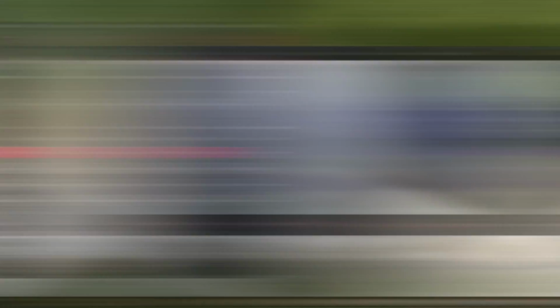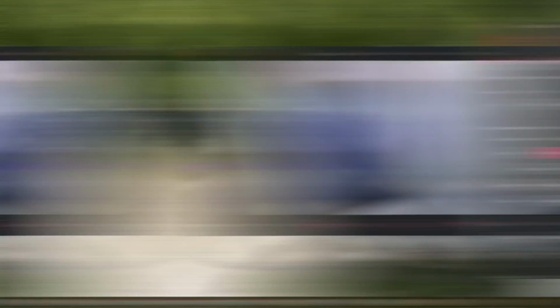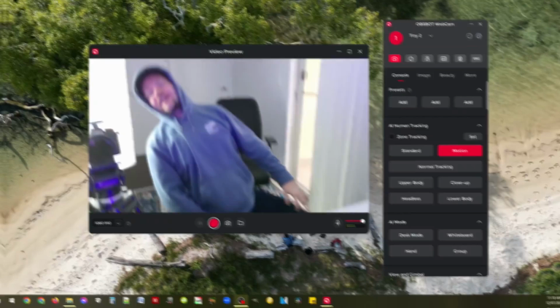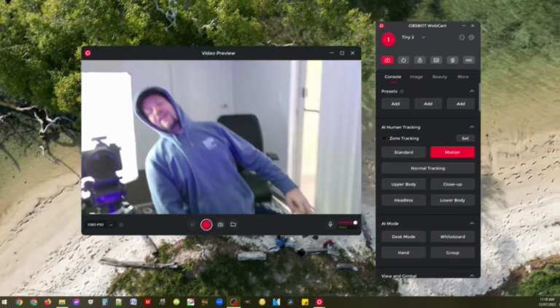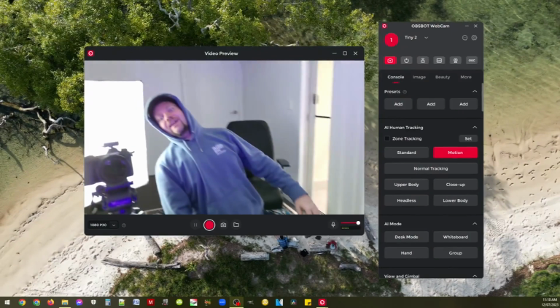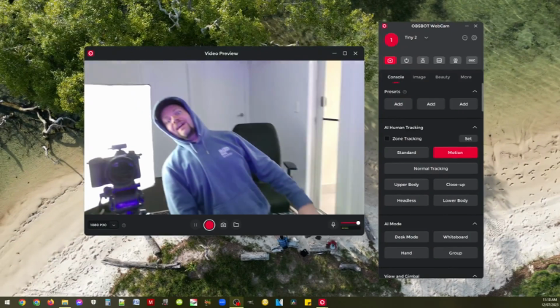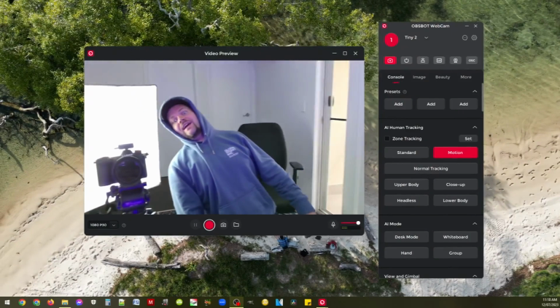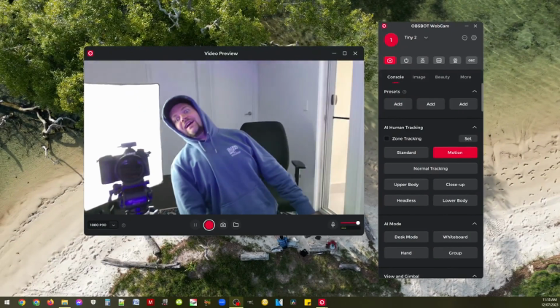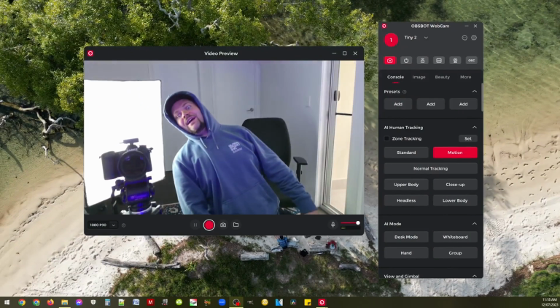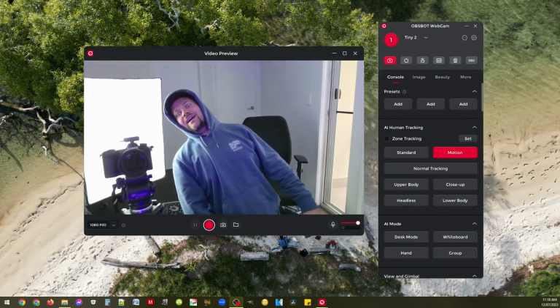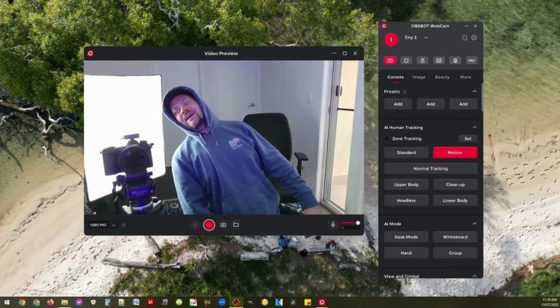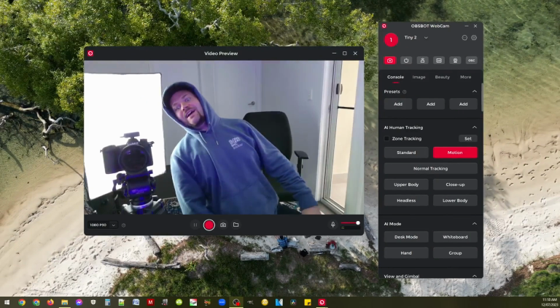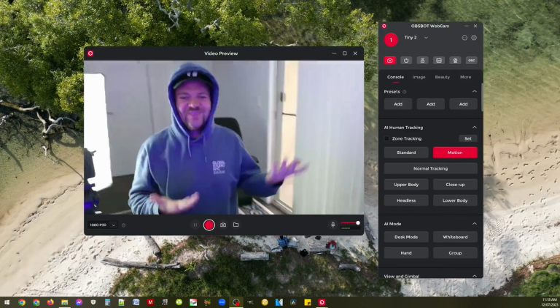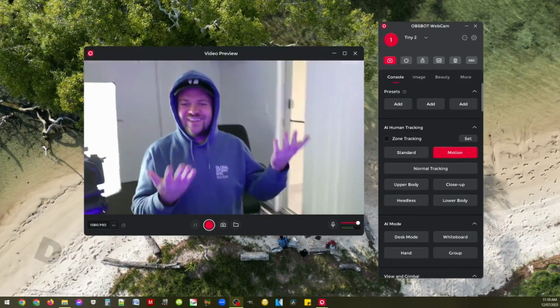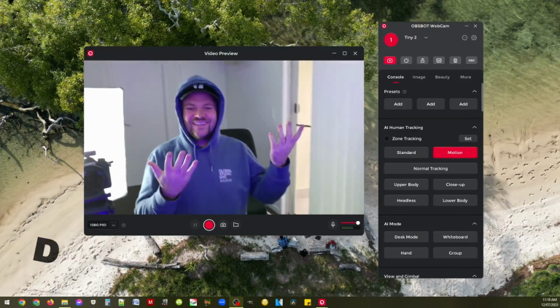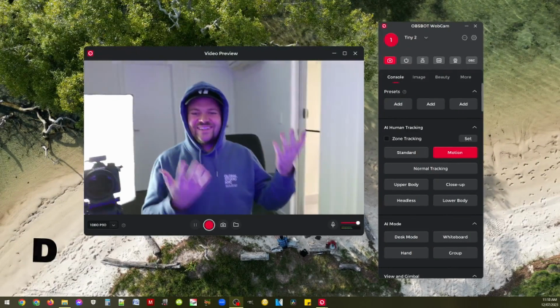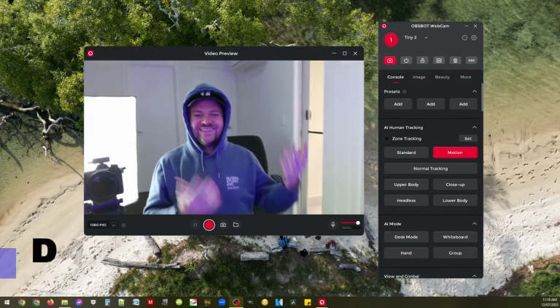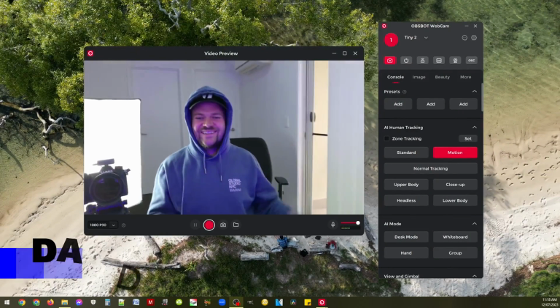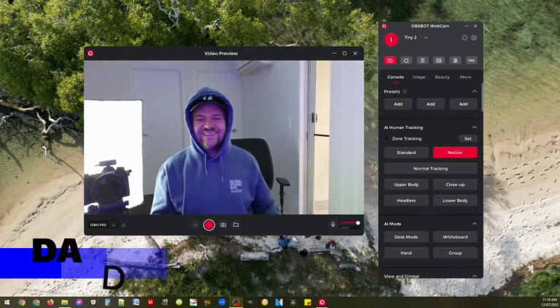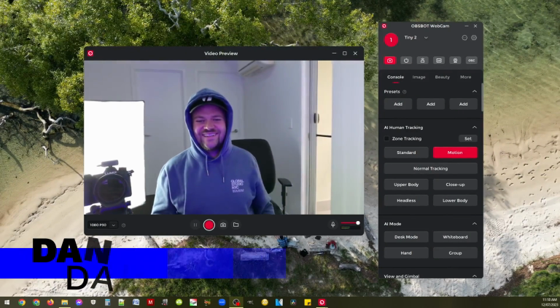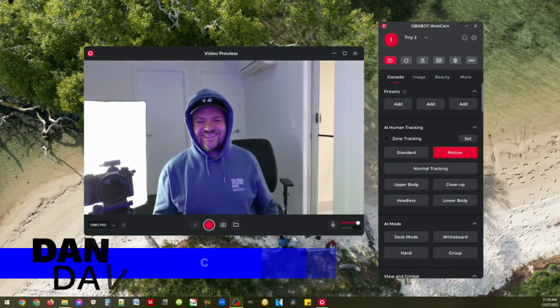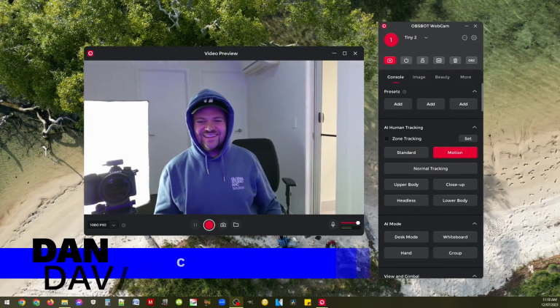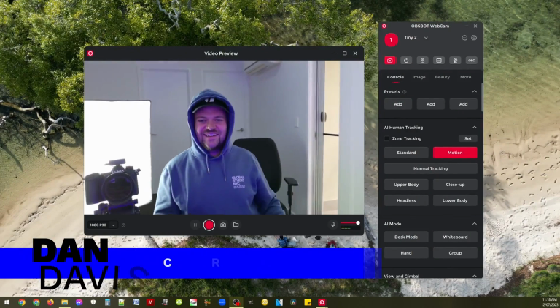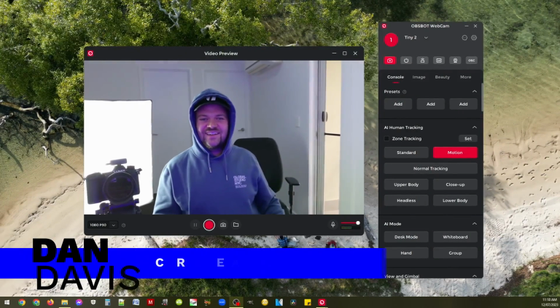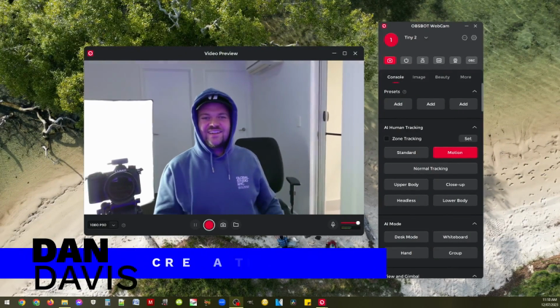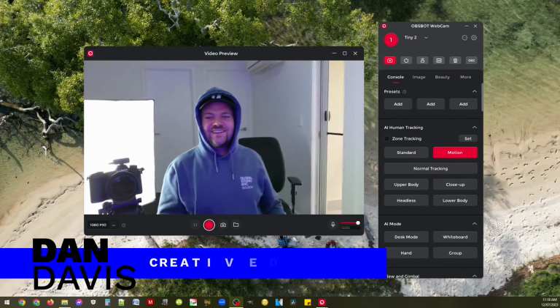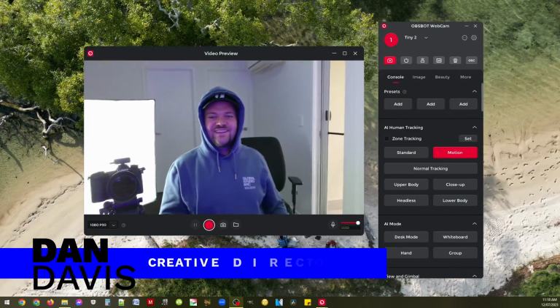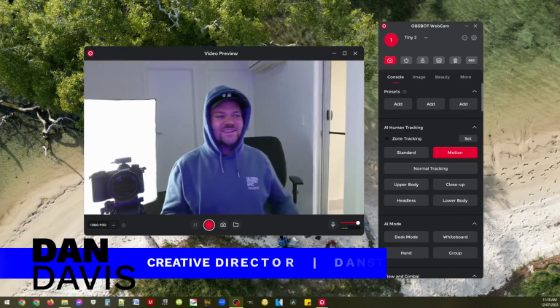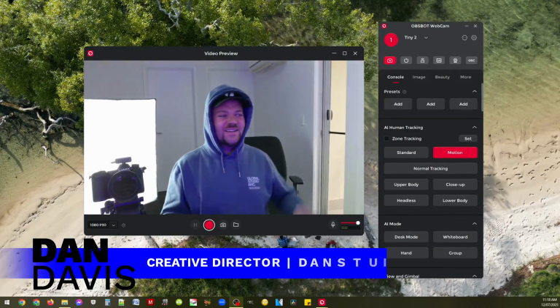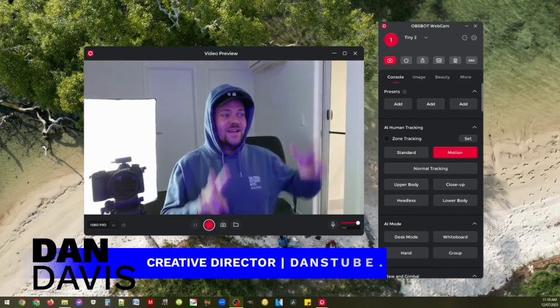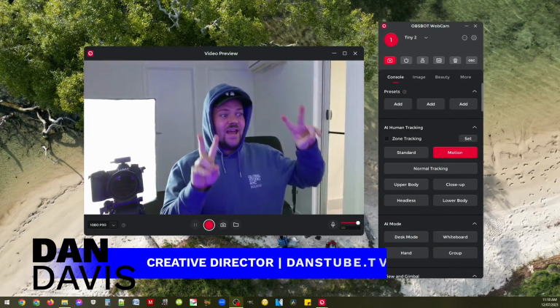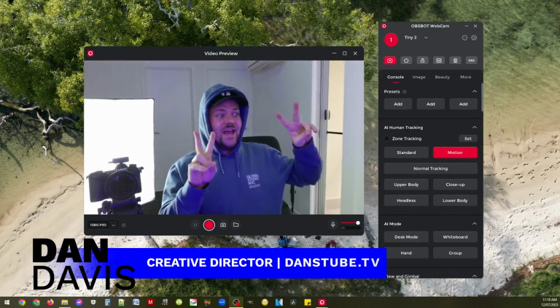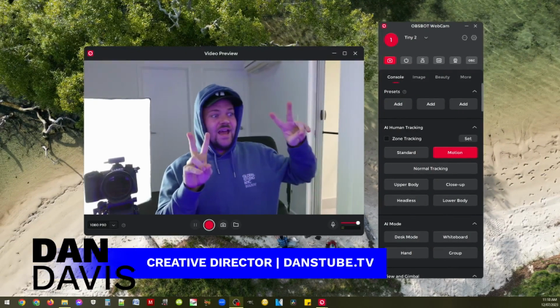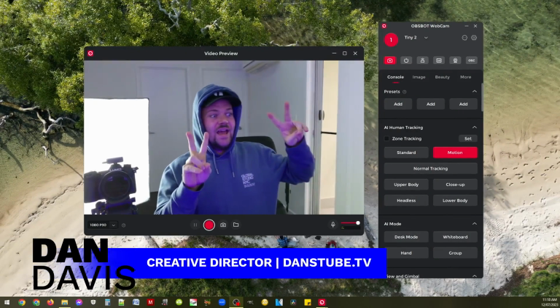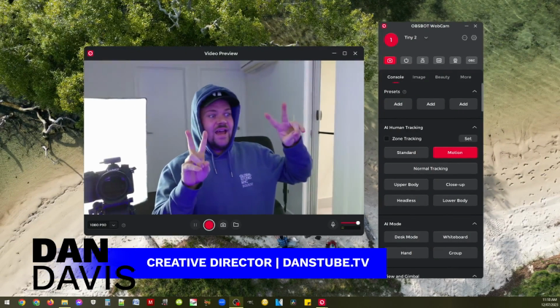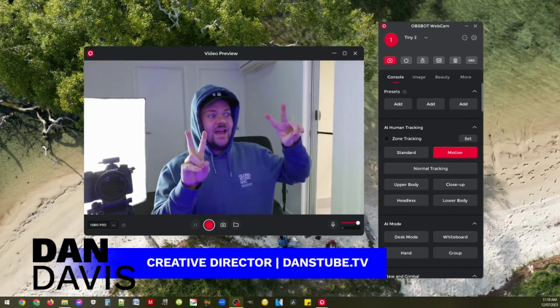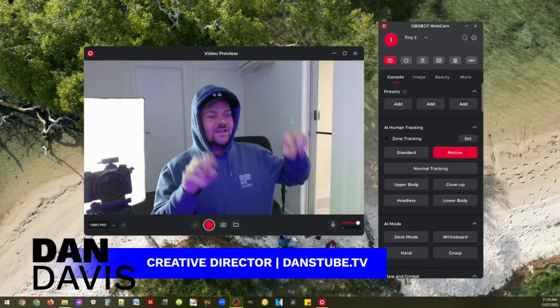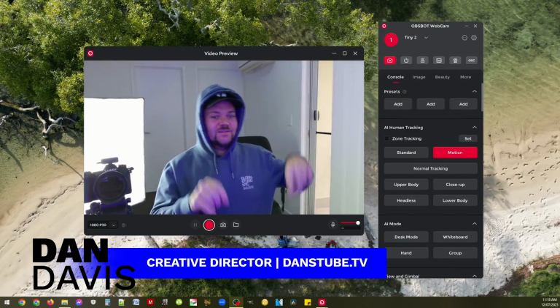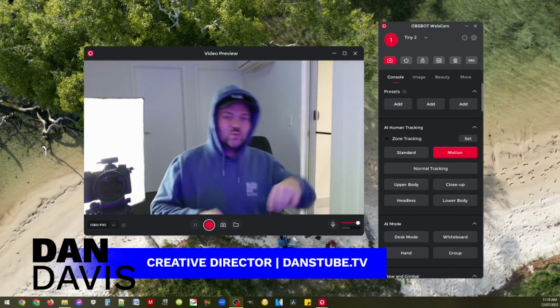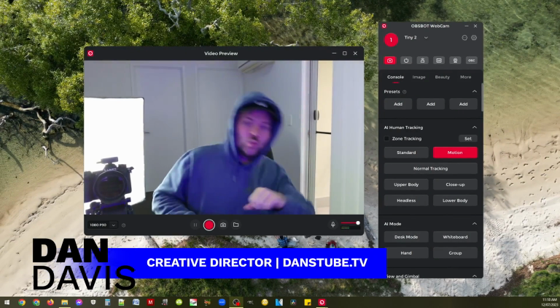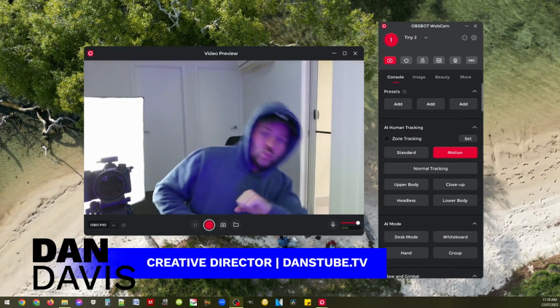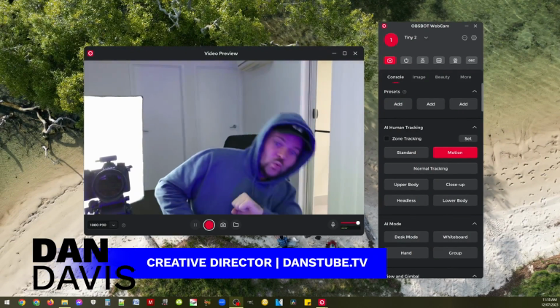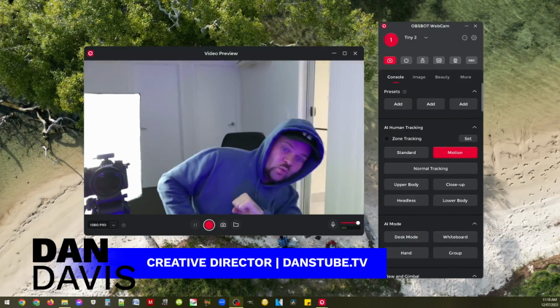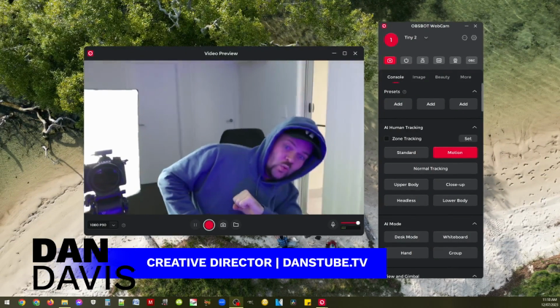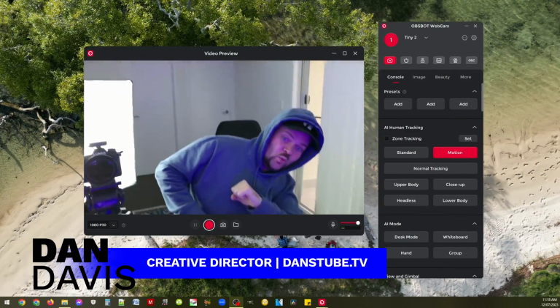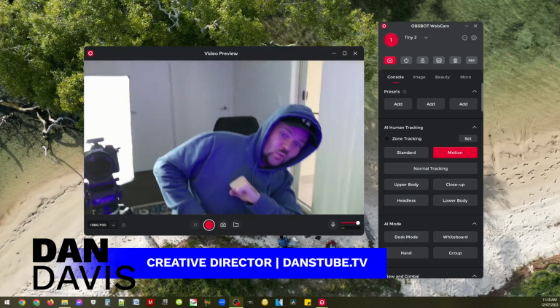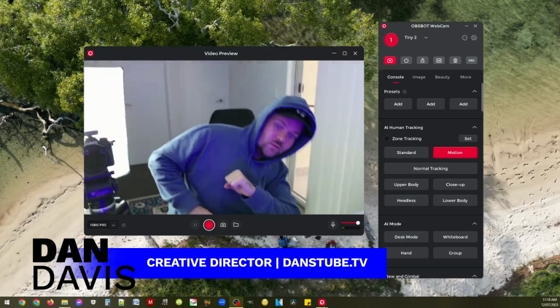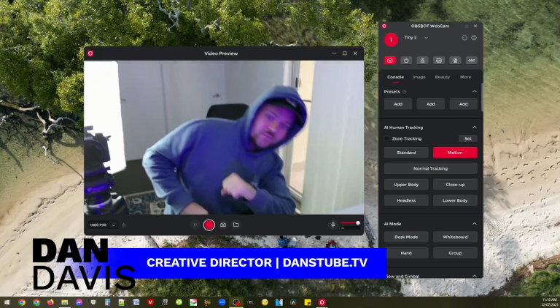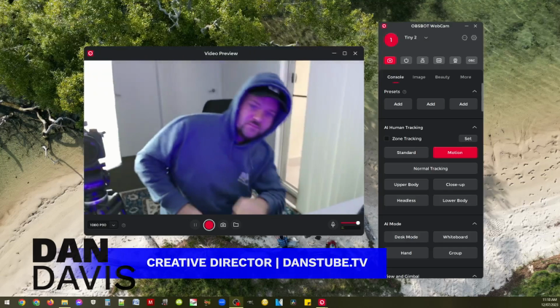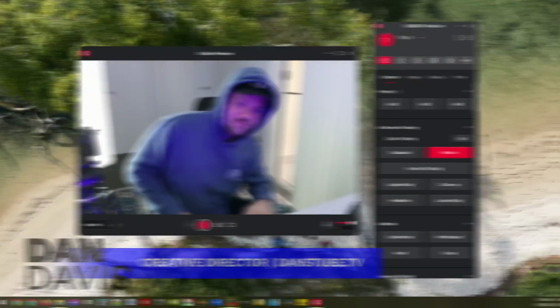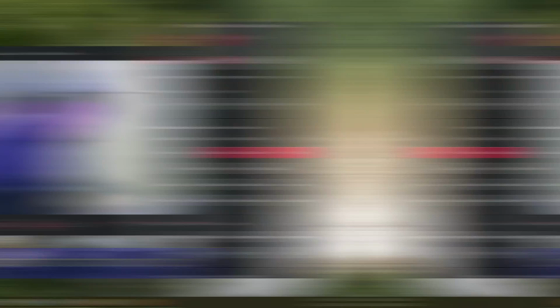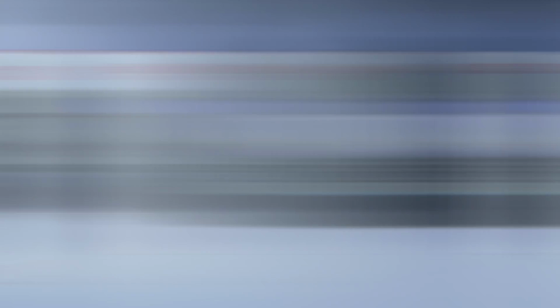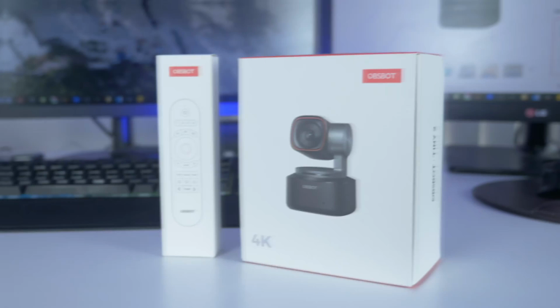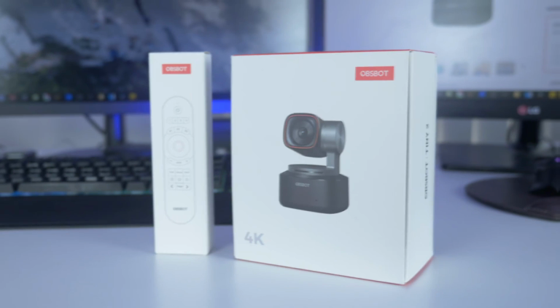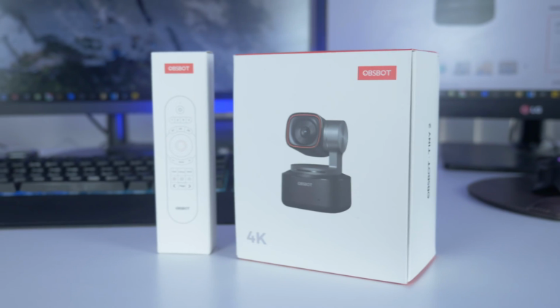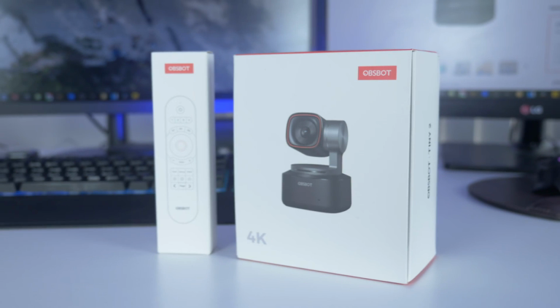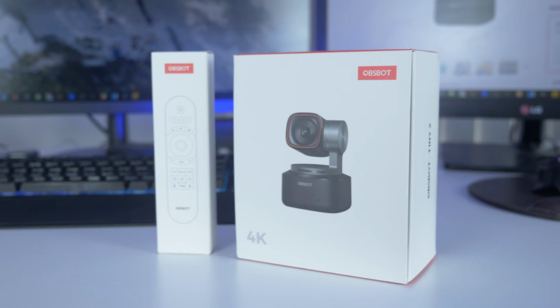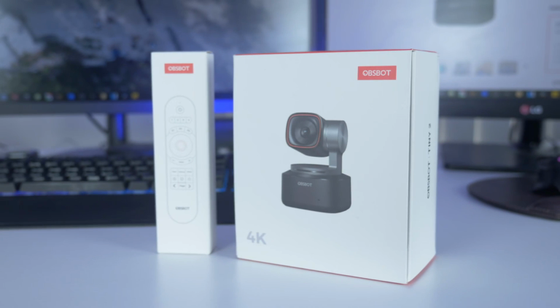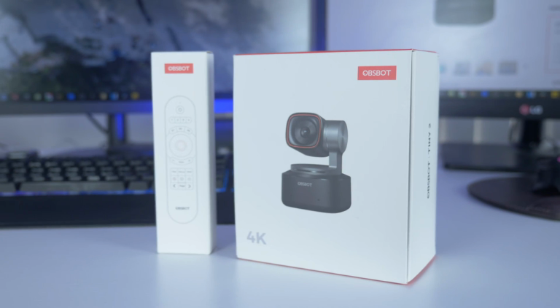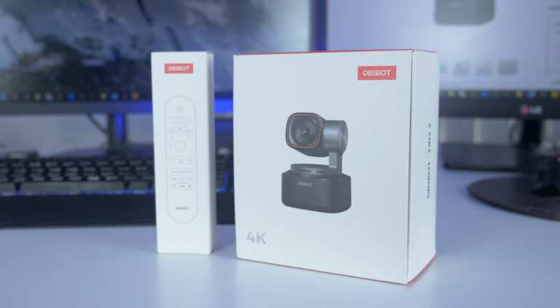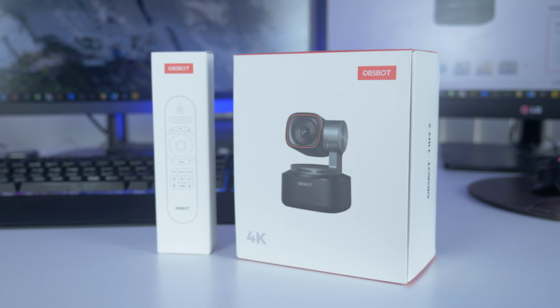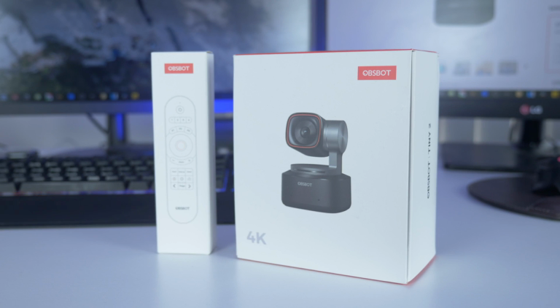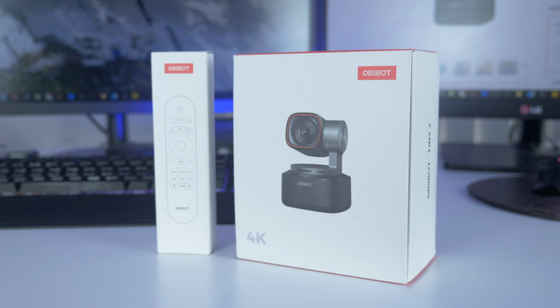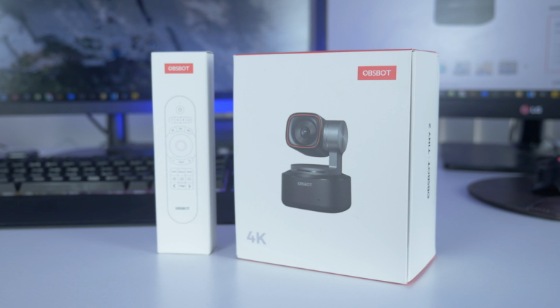Hello beautiful internet family, my name is Dan Davis and I'm the Creative Director here at DansTube.TV and I'm very excited to bring you the new era of webcams.